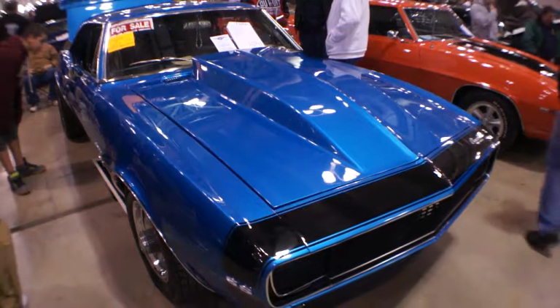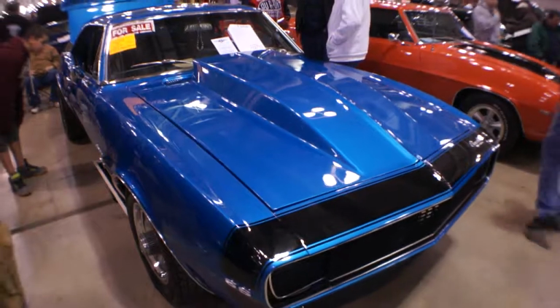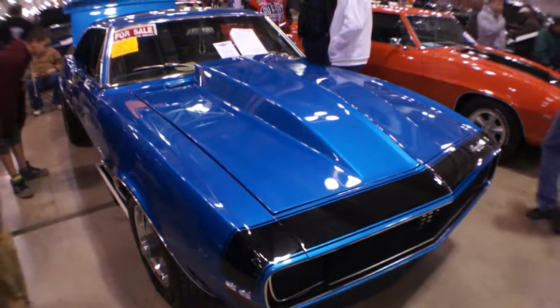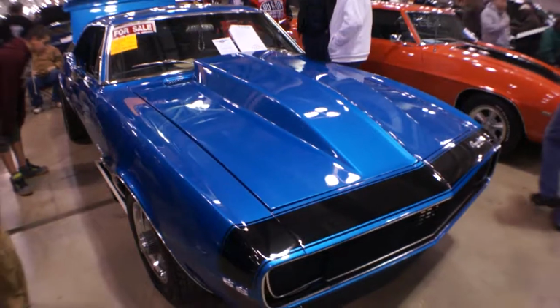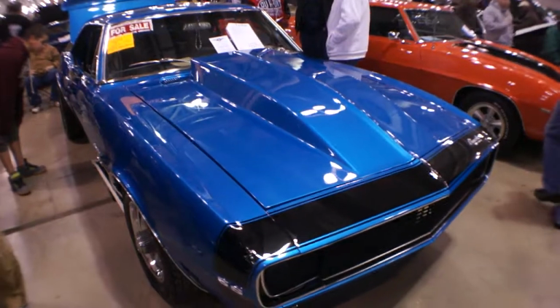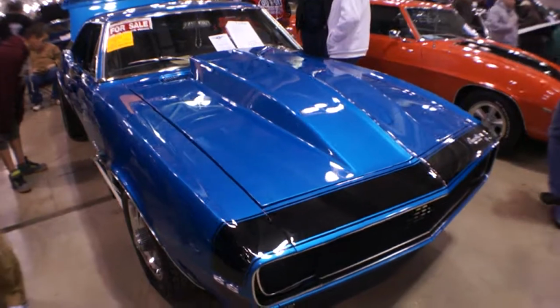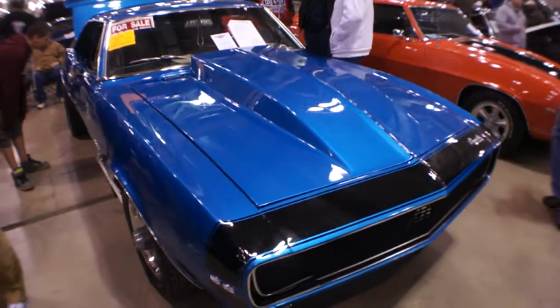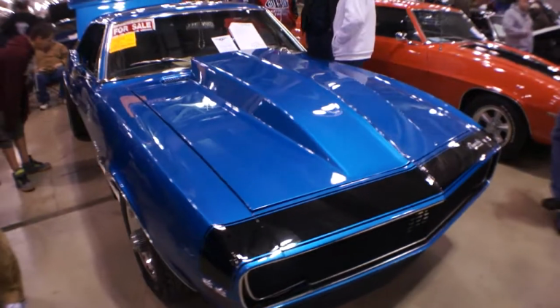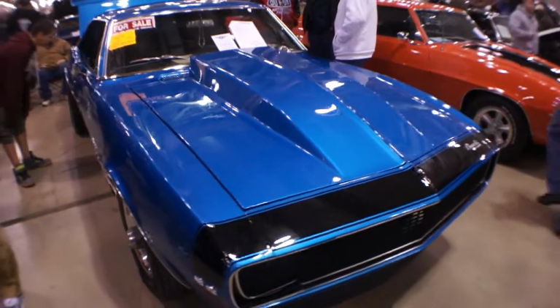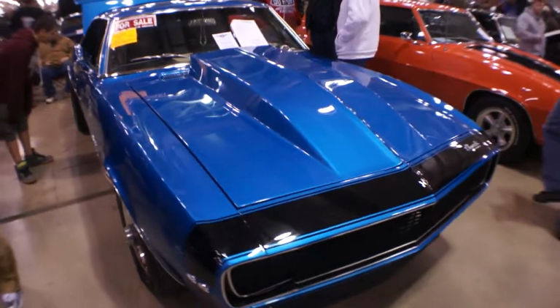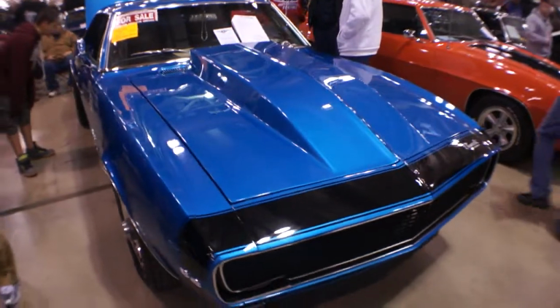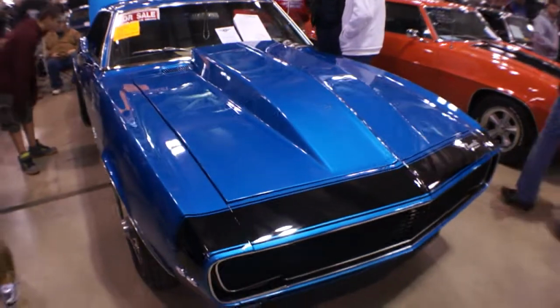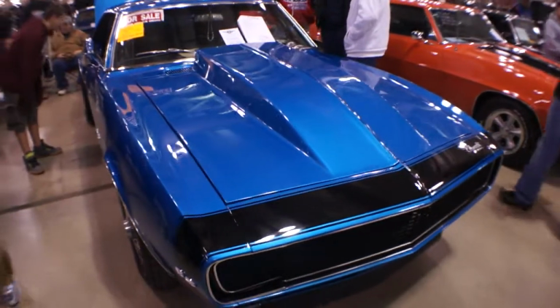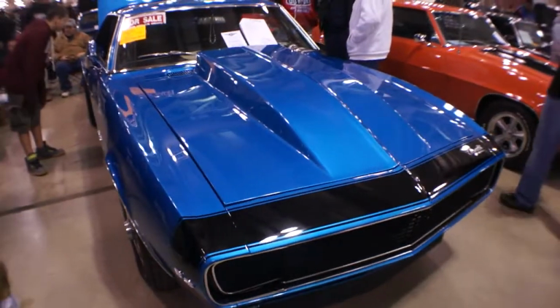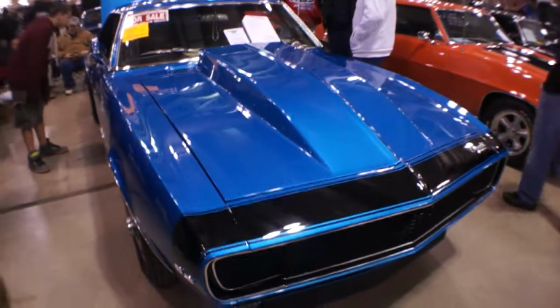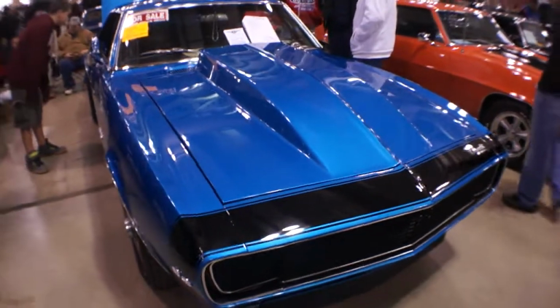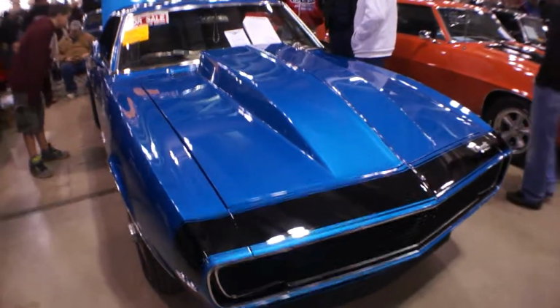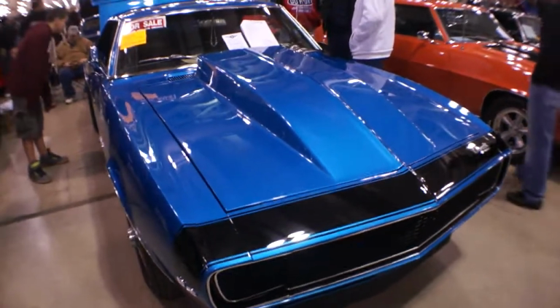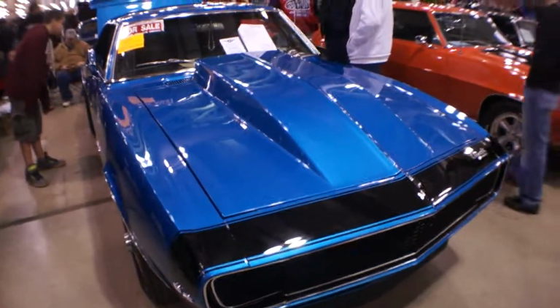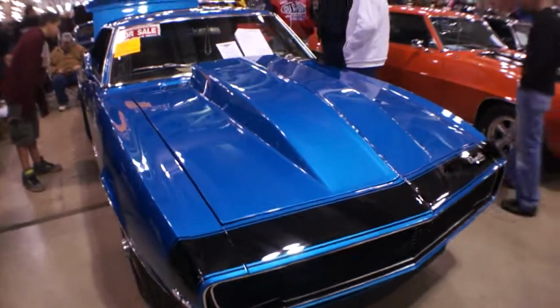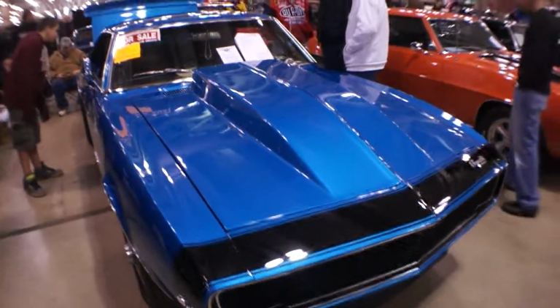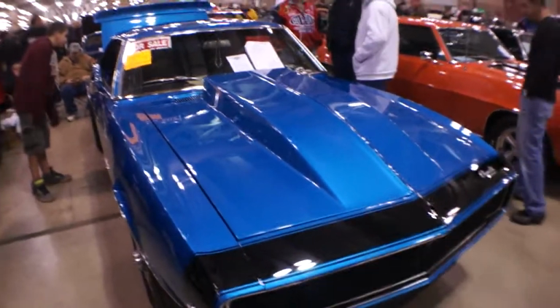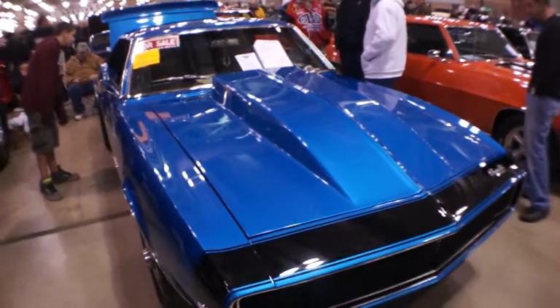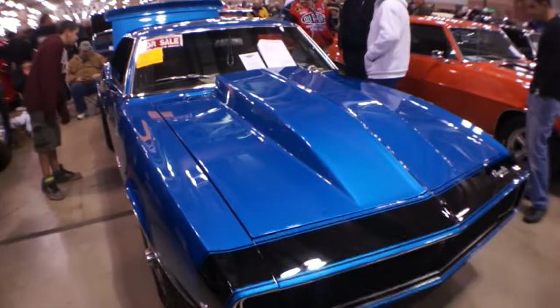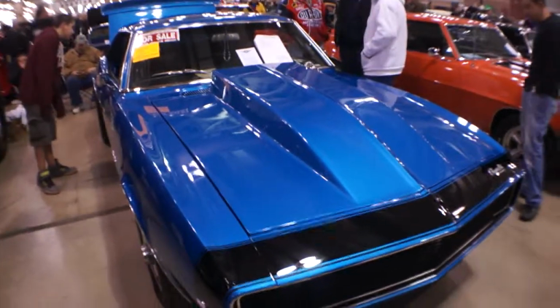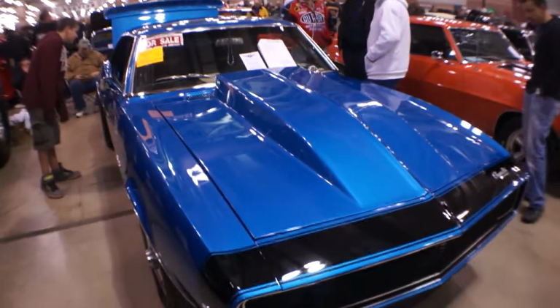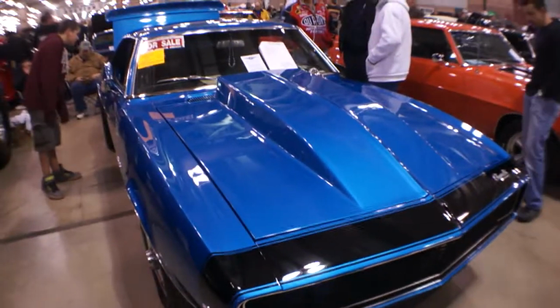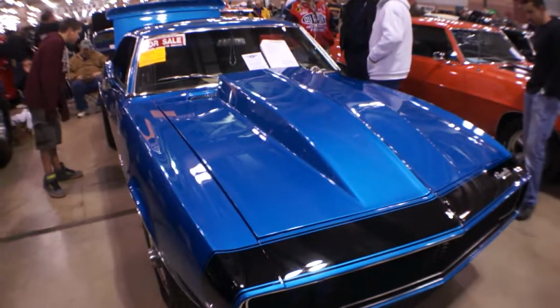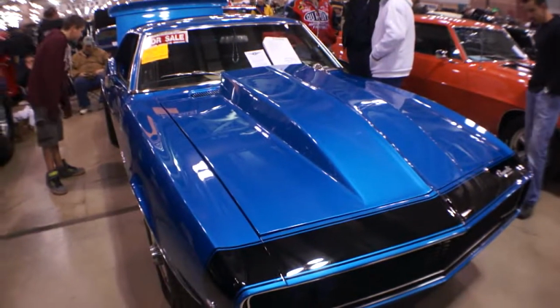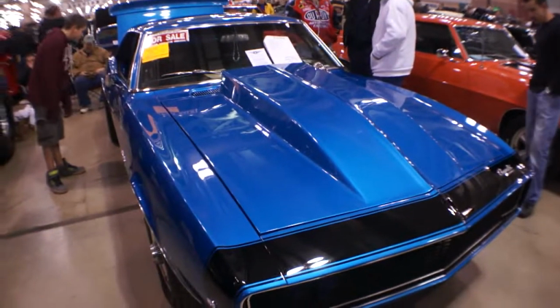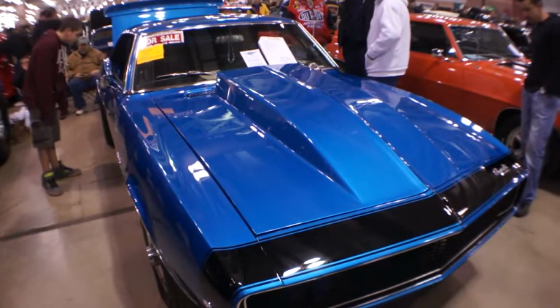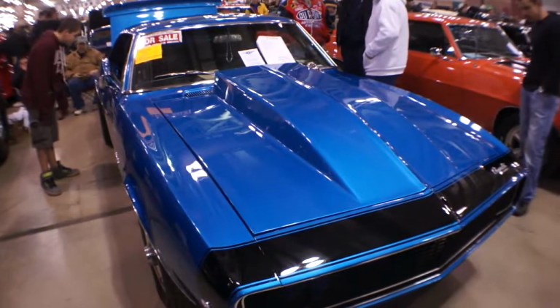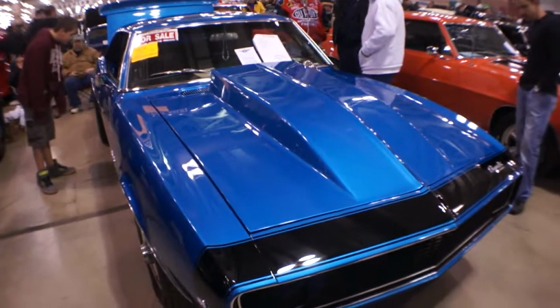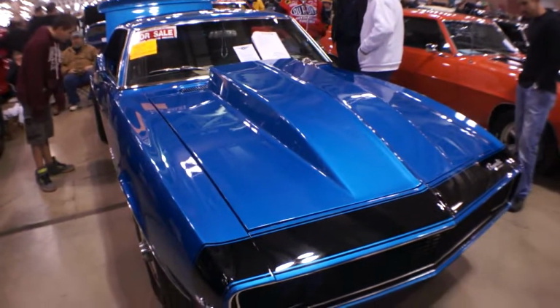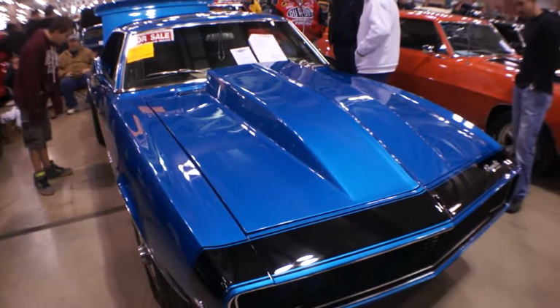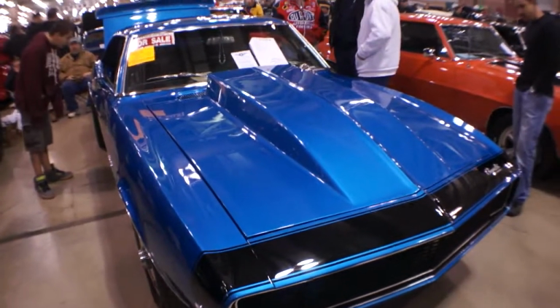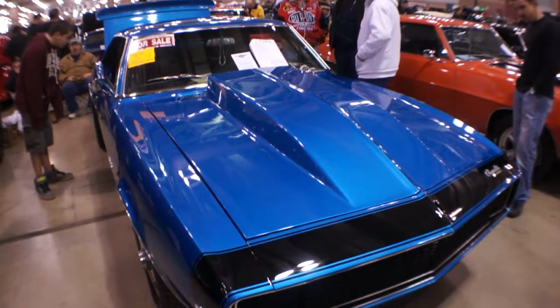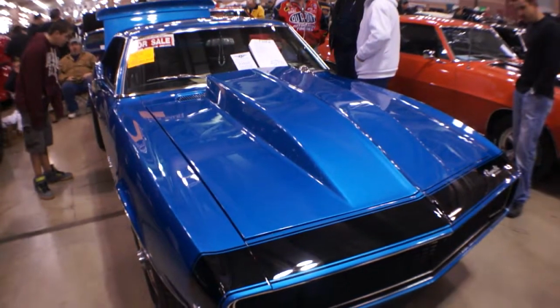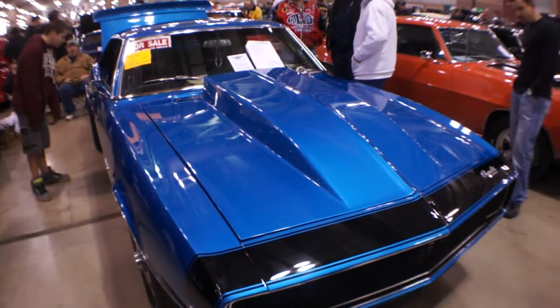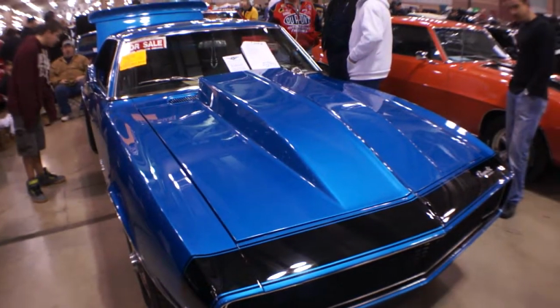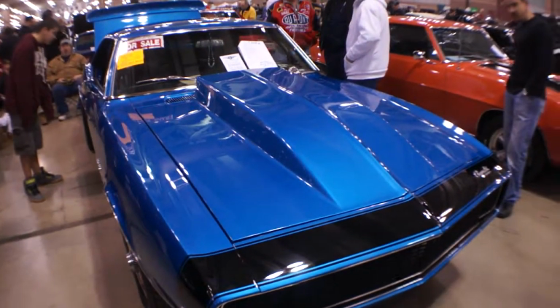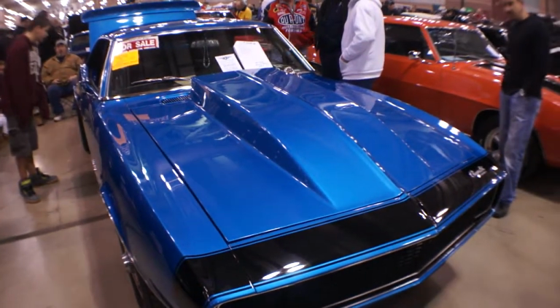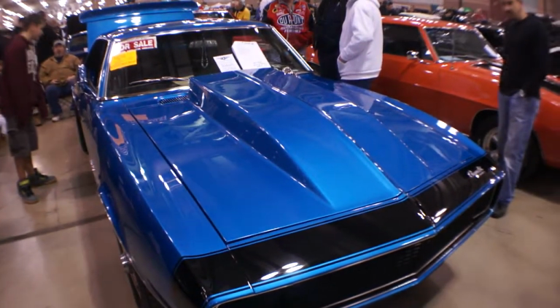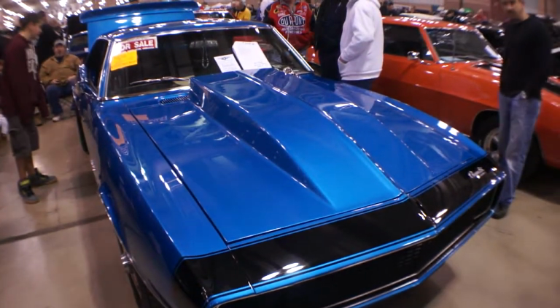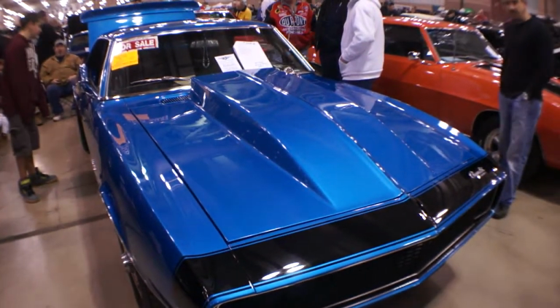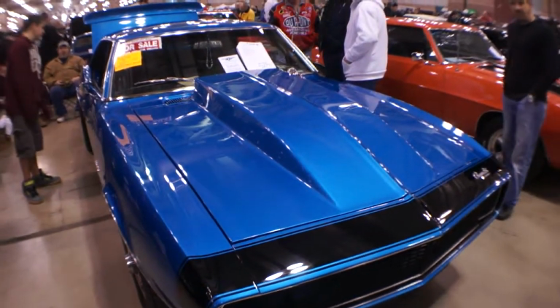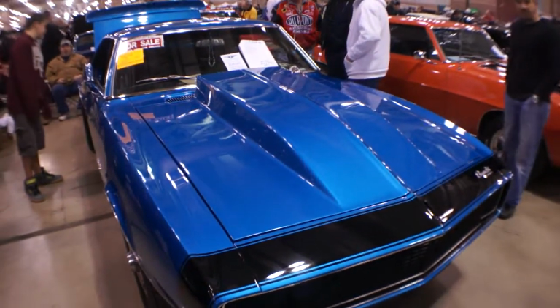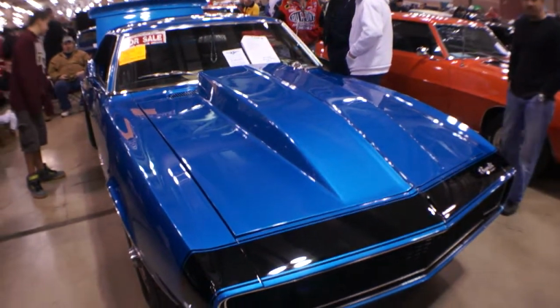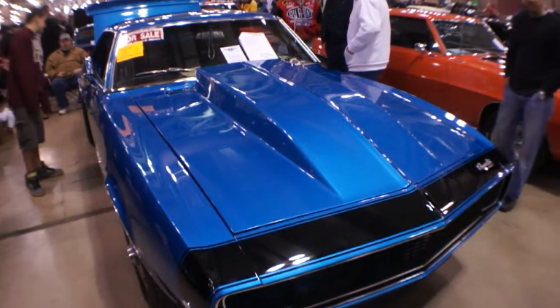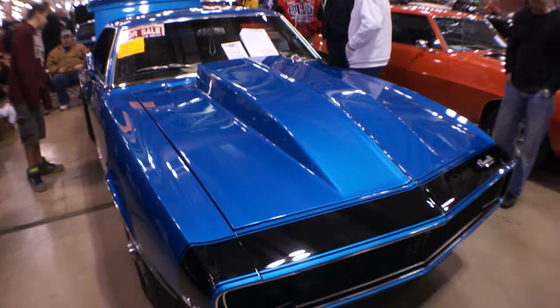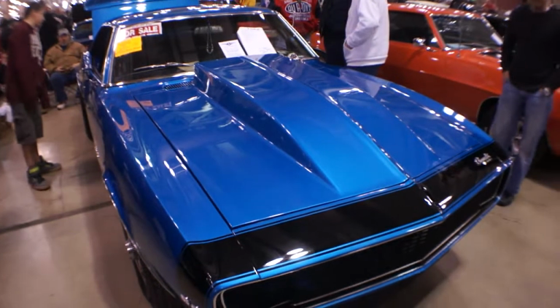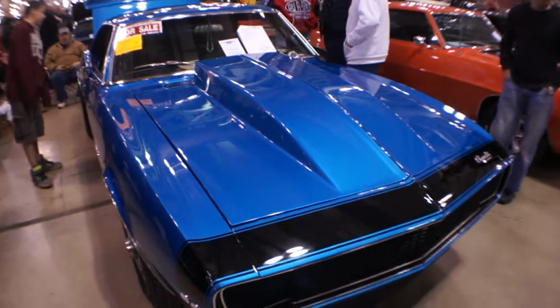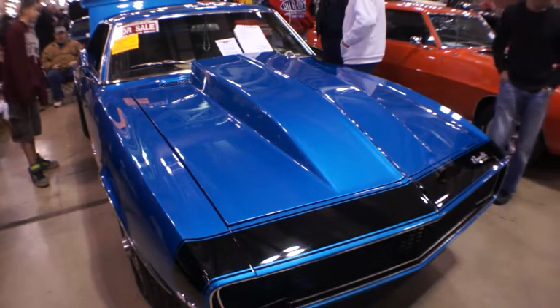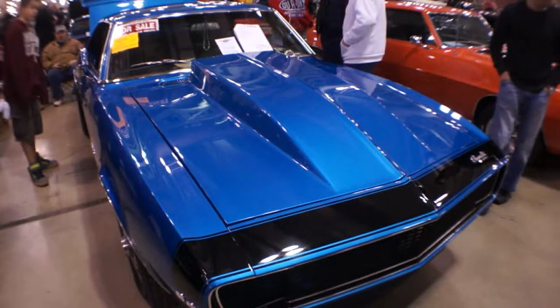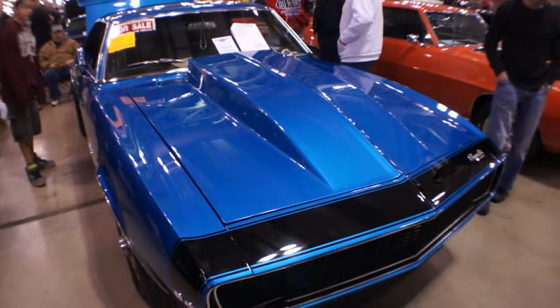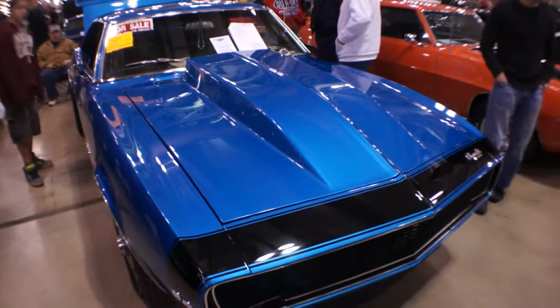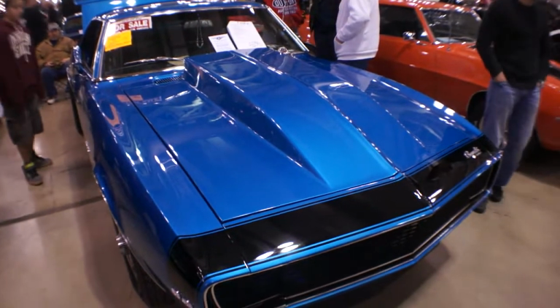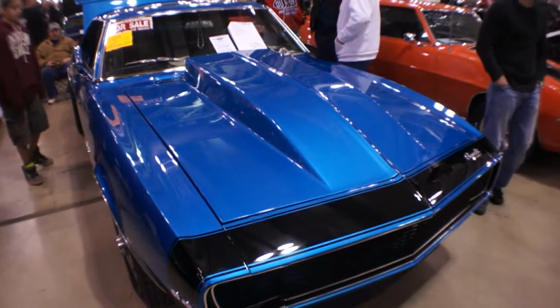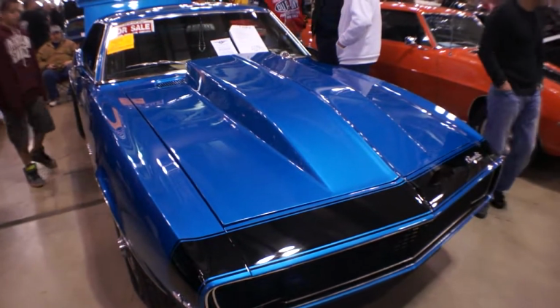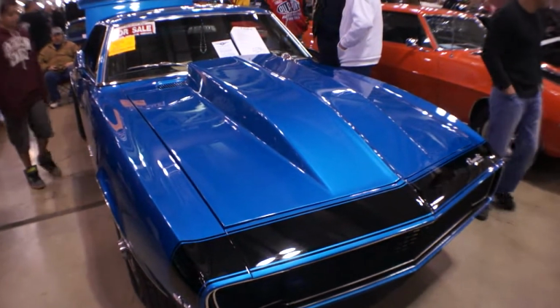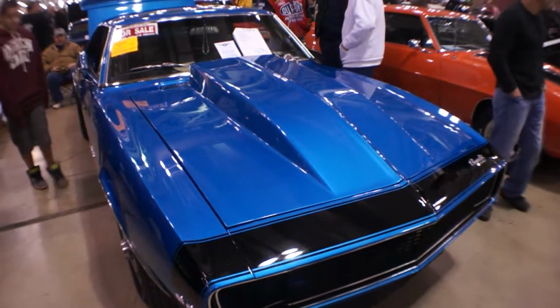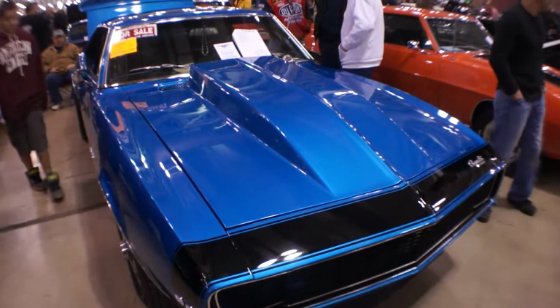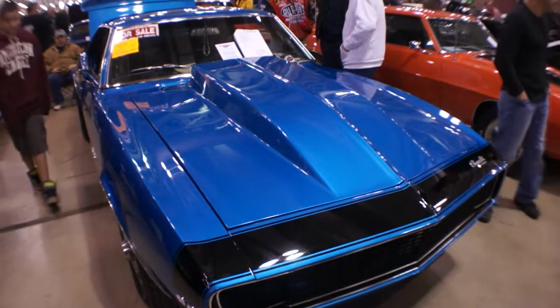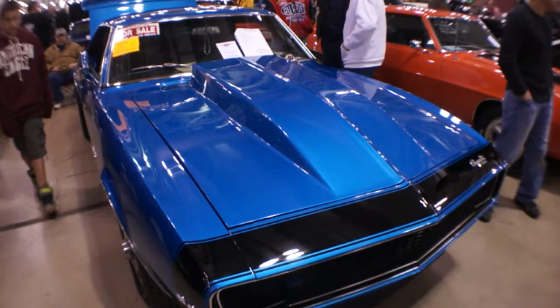Hey guys, welcome to Weeby Autos. Today we have a beautiful car, a 1967 Camaro RS/SS.